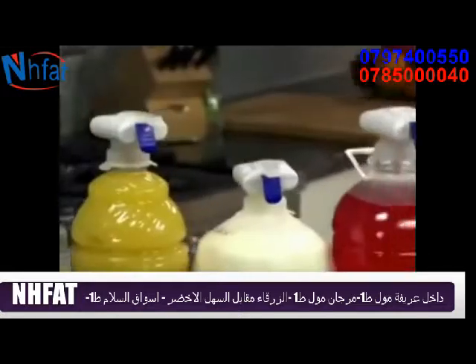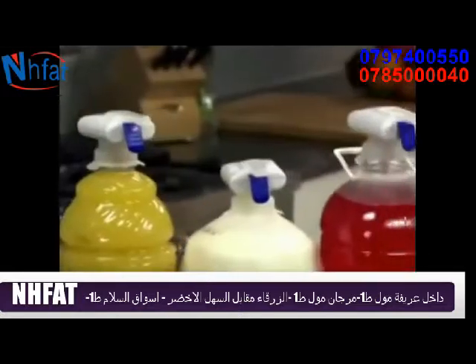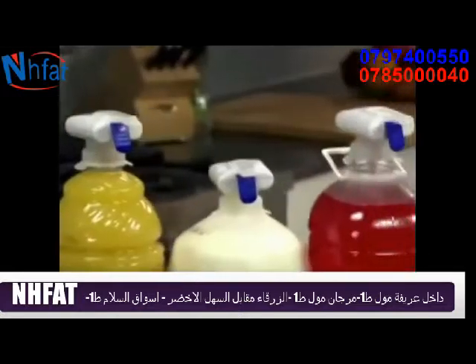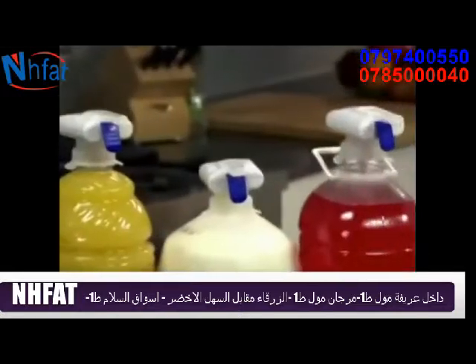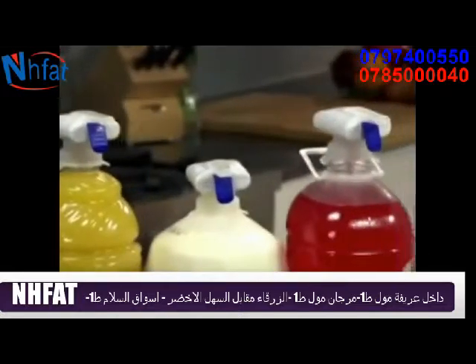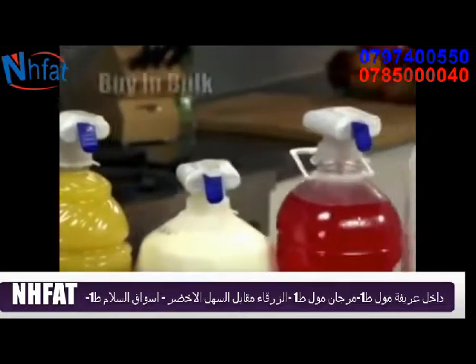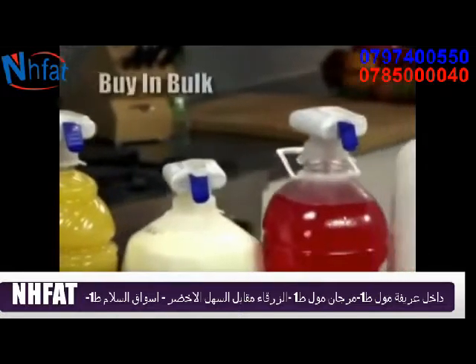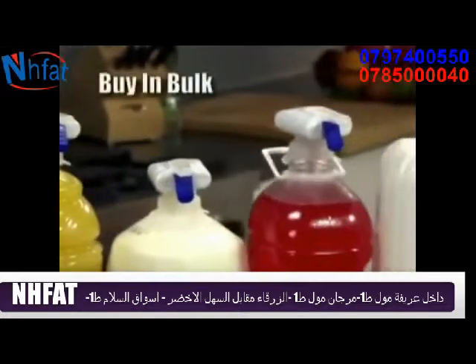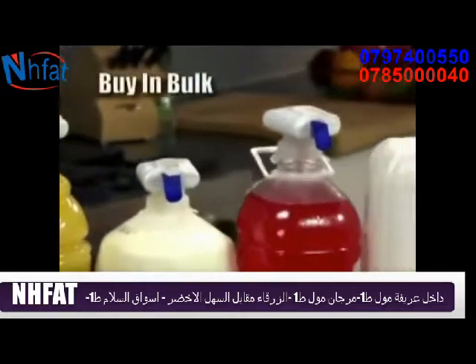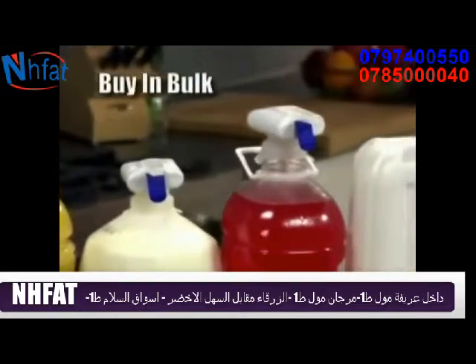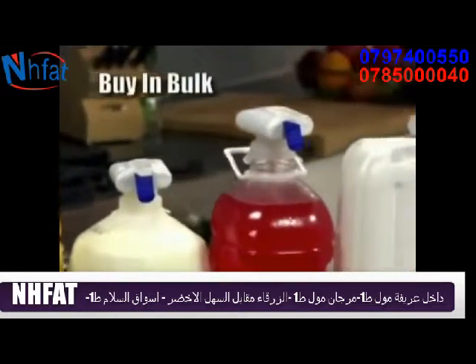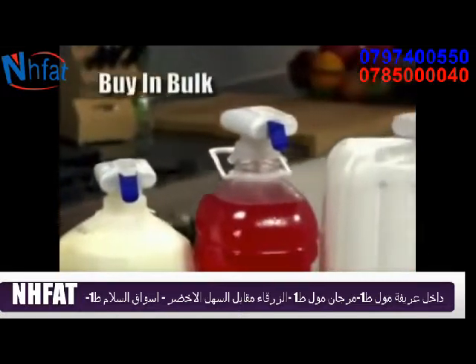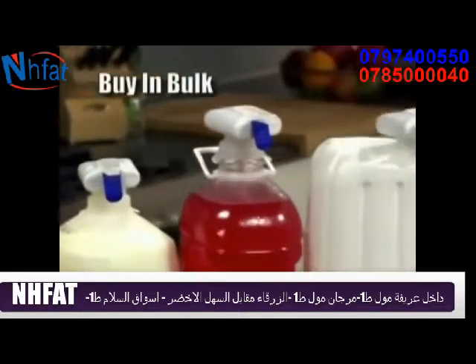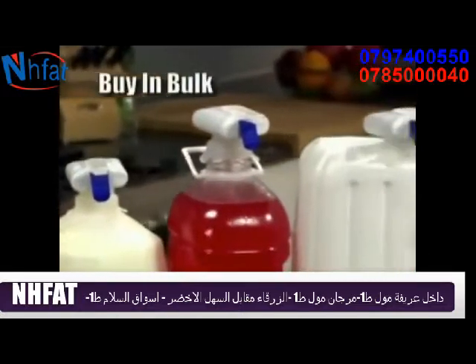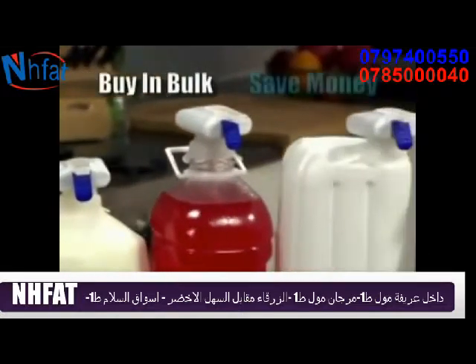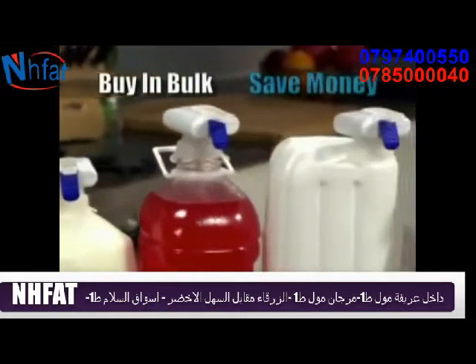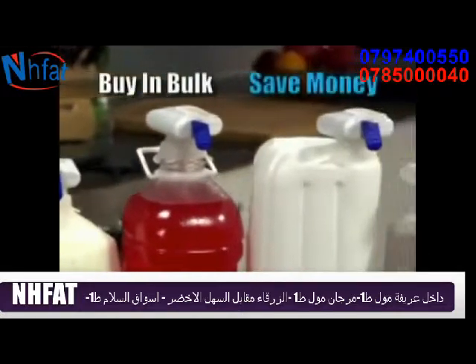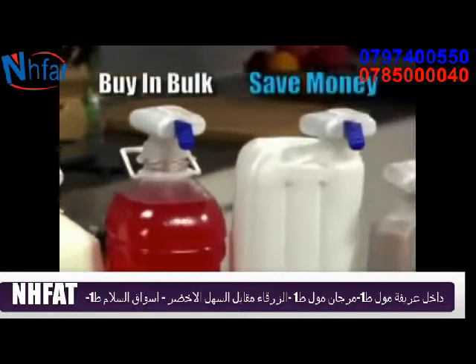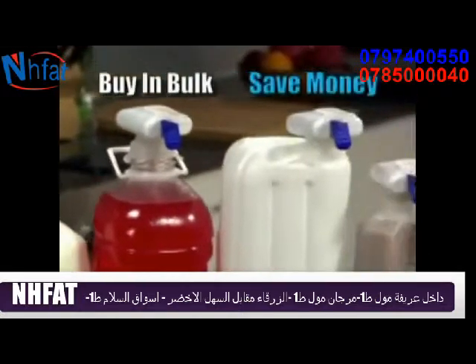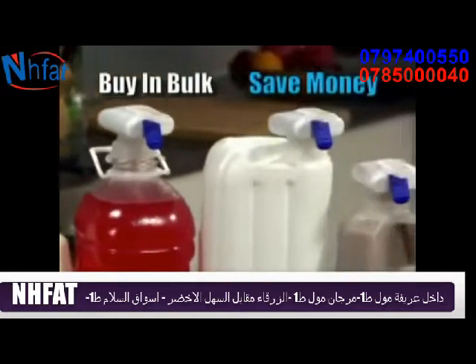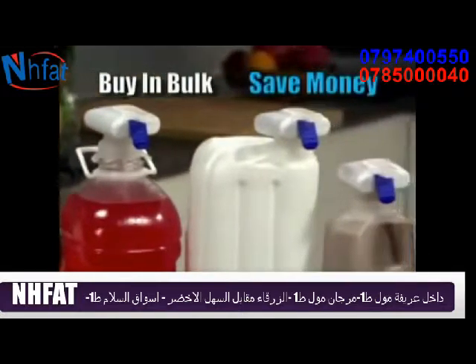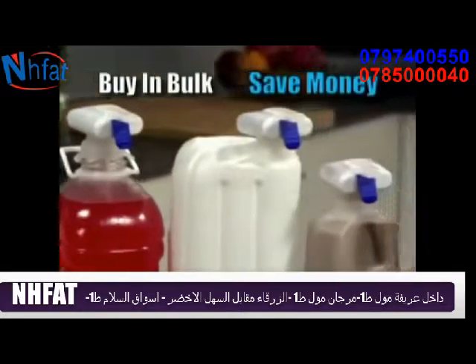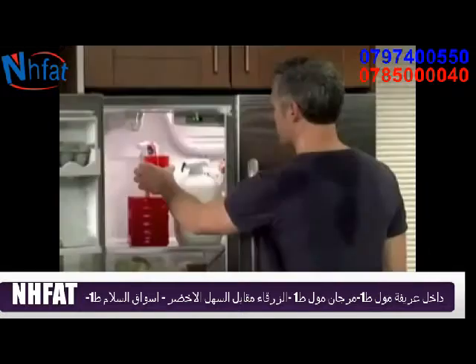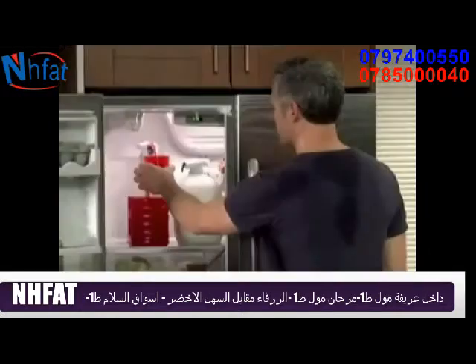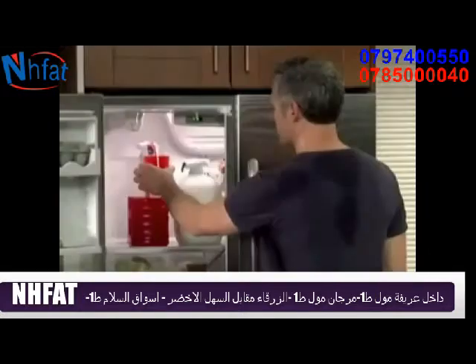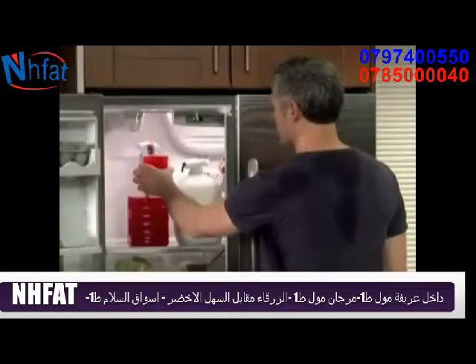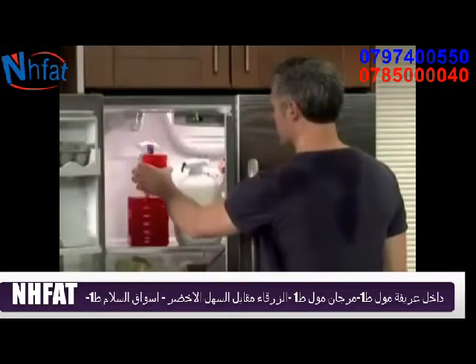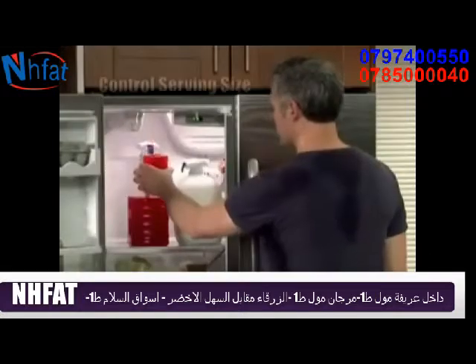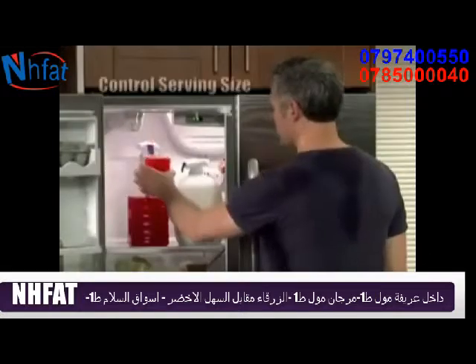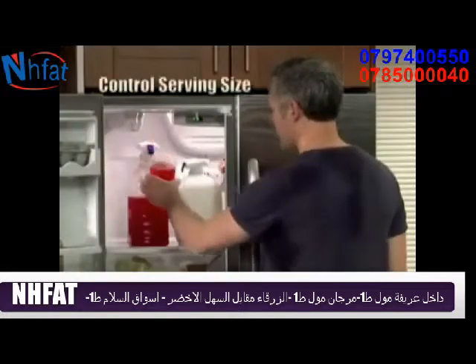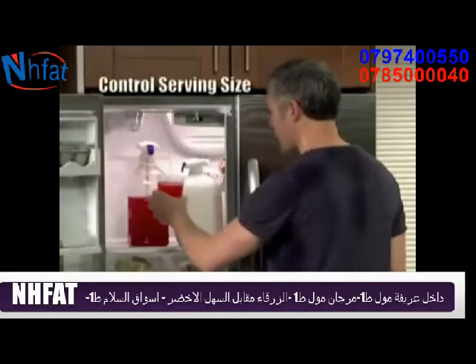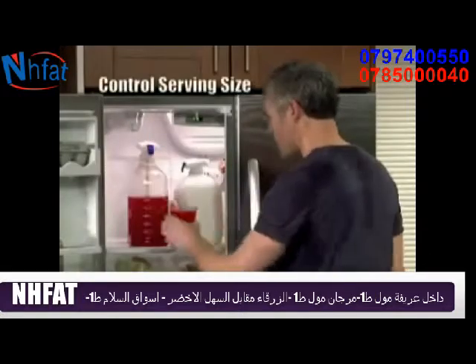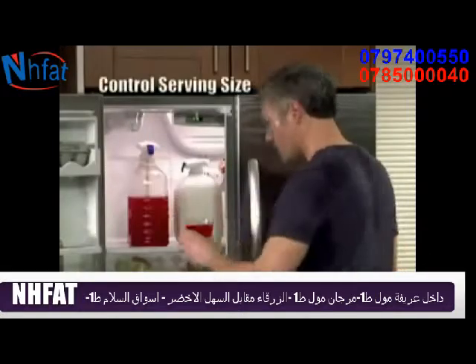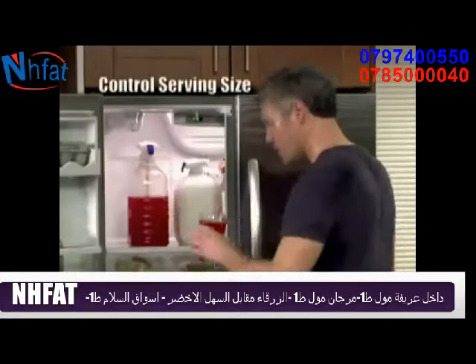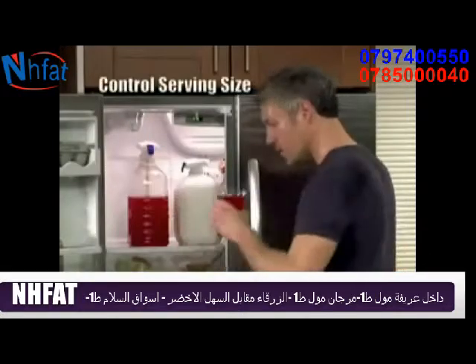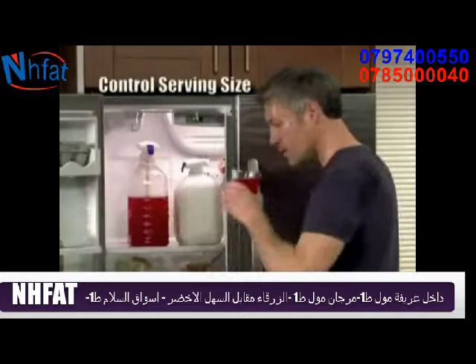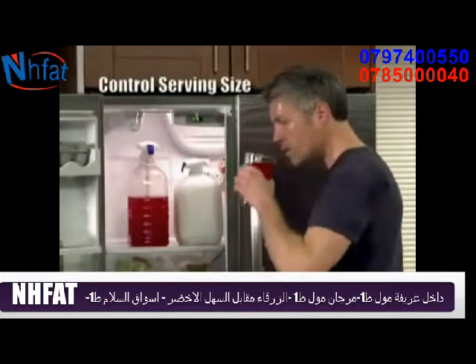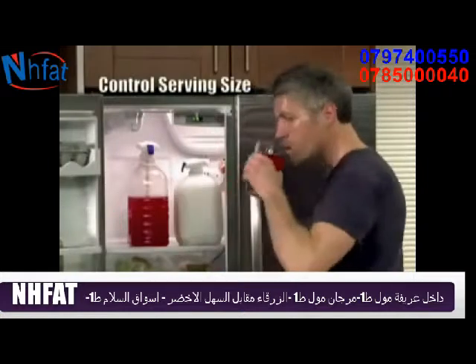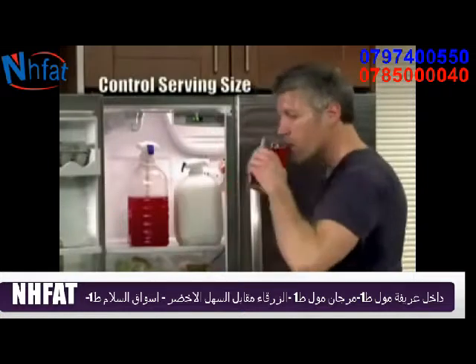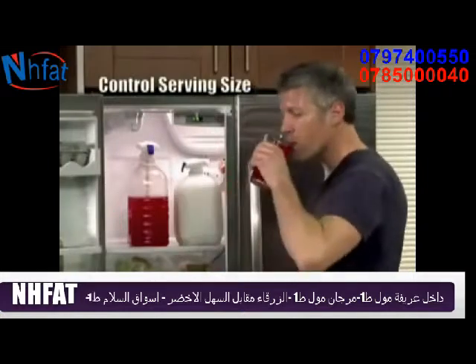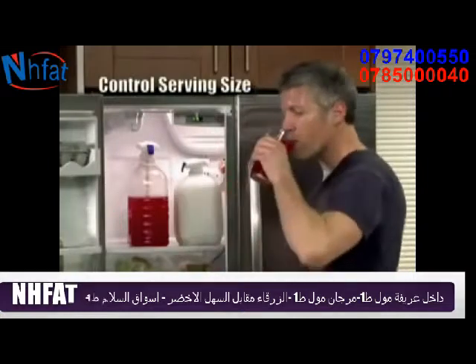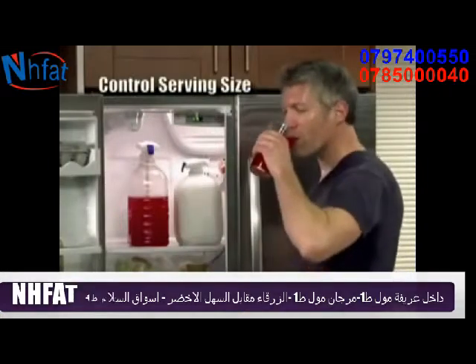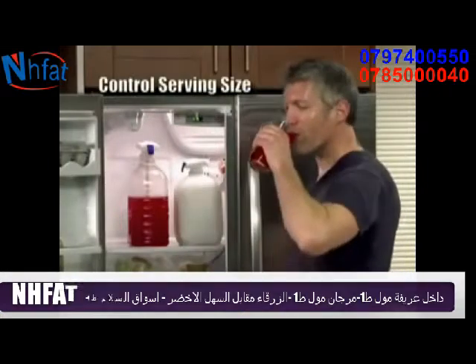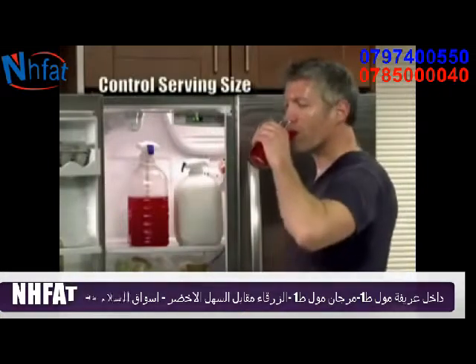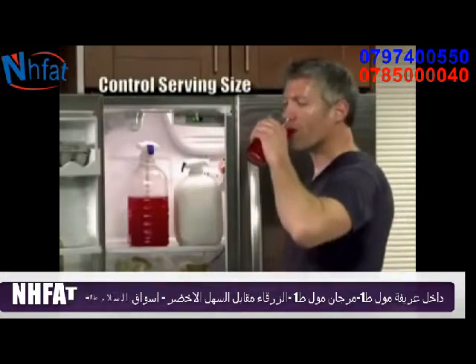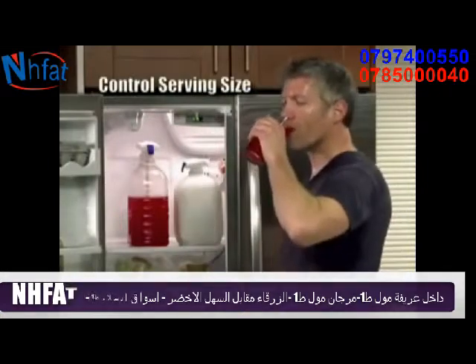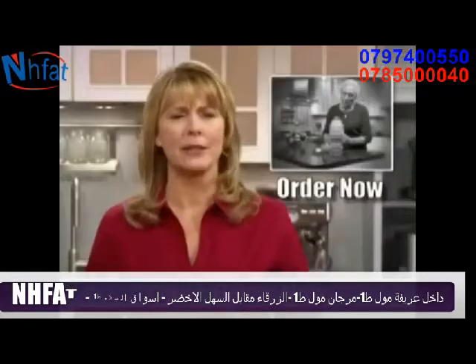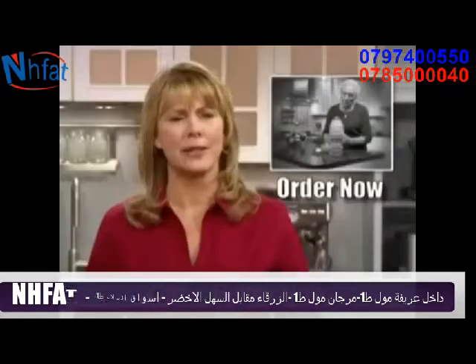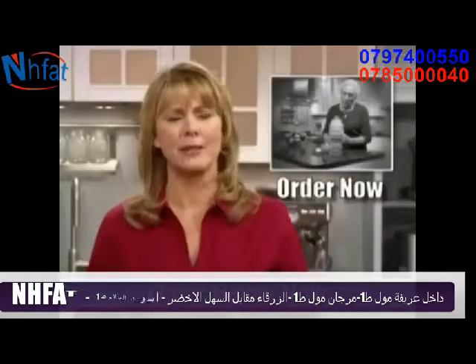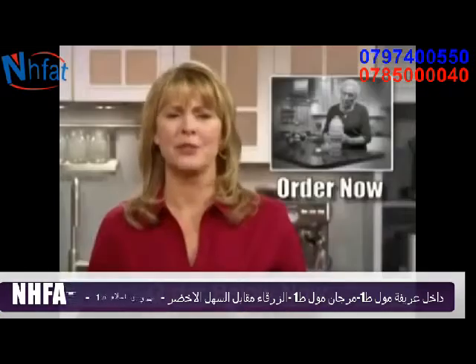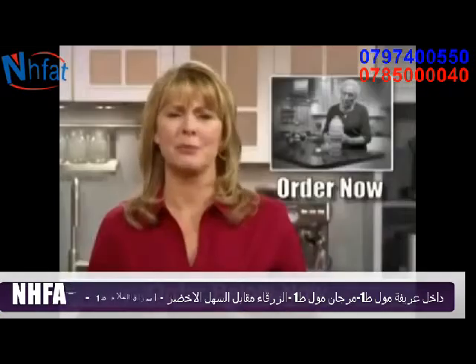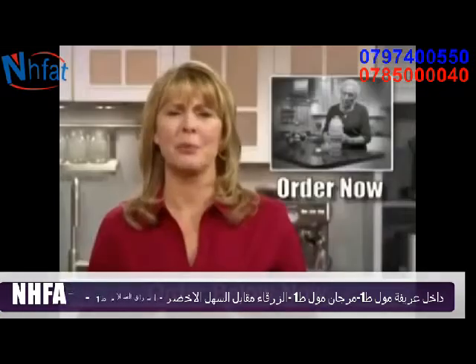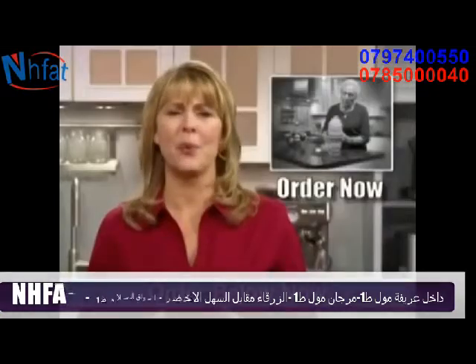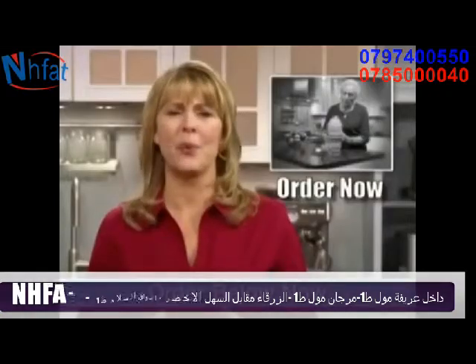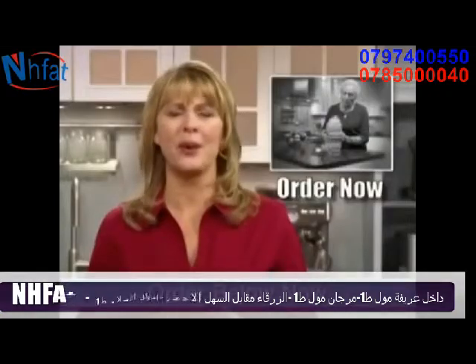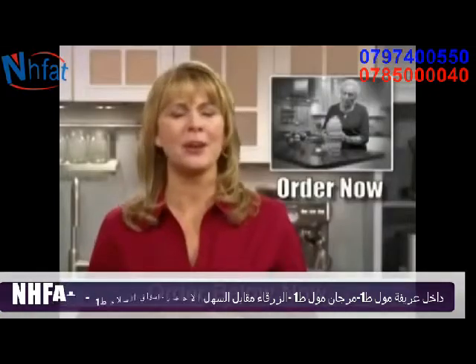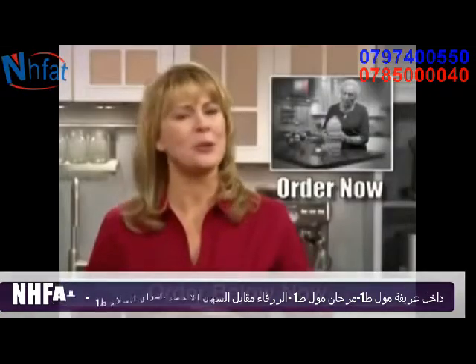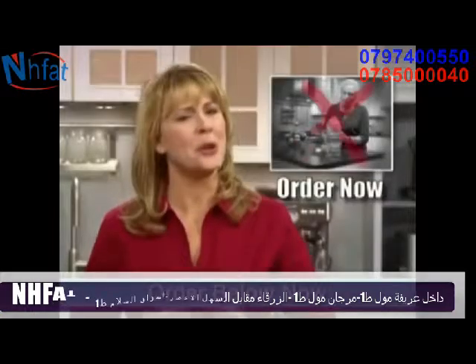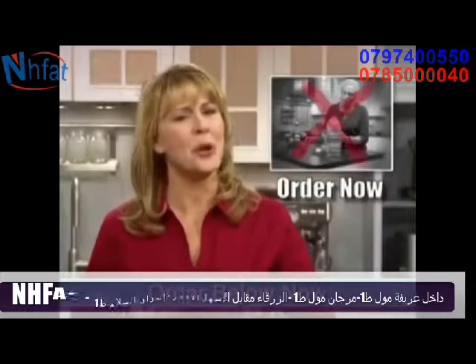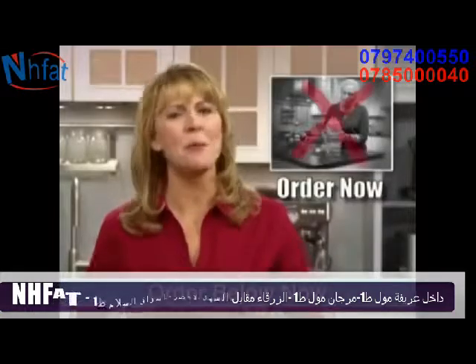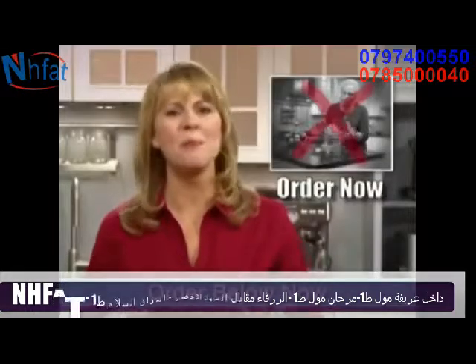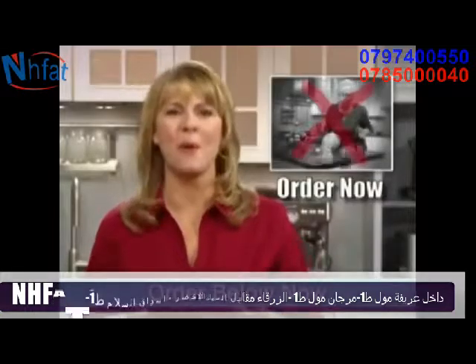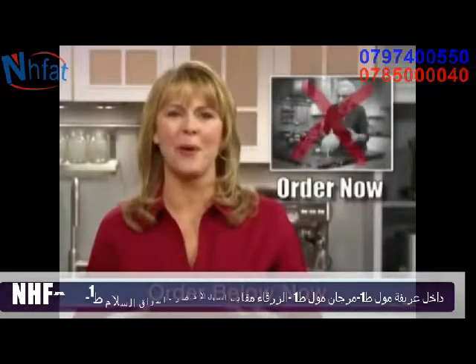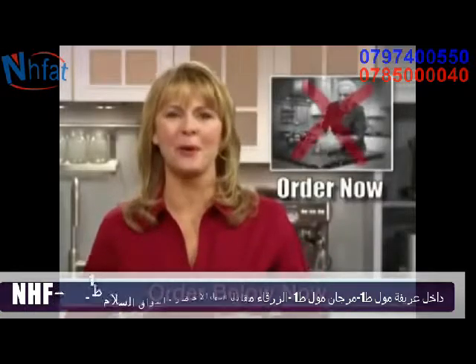Single-serve containers can be expensive and often go unfinished. With the Magic Tap, you can buy in bulk to save money, and you control the serving size. Lift and pour, no more.